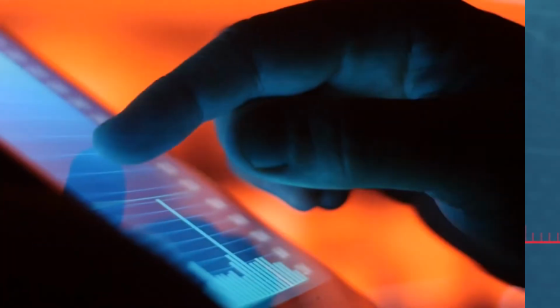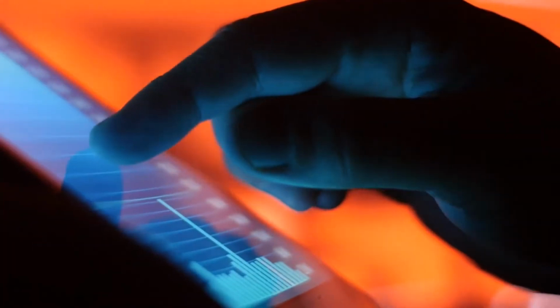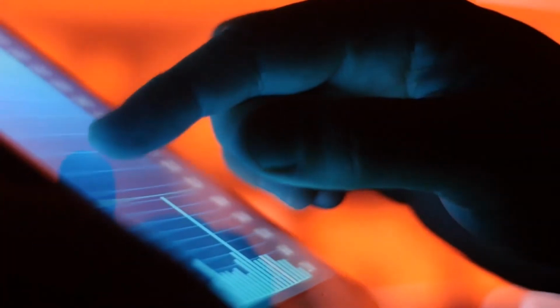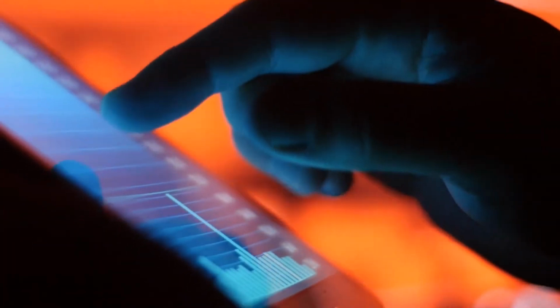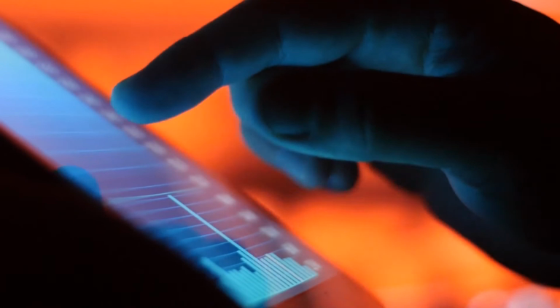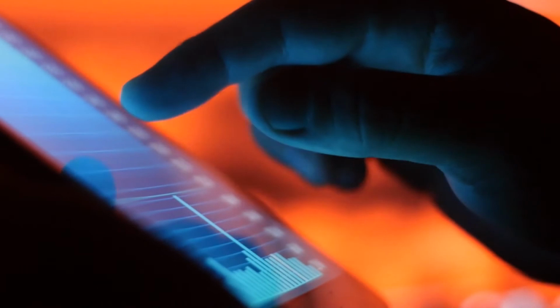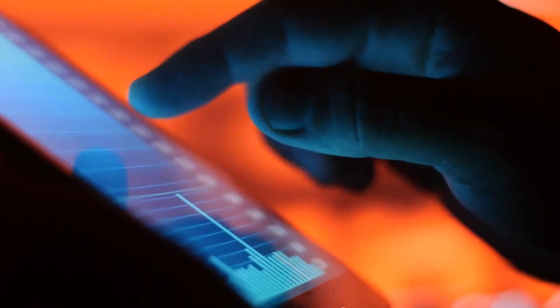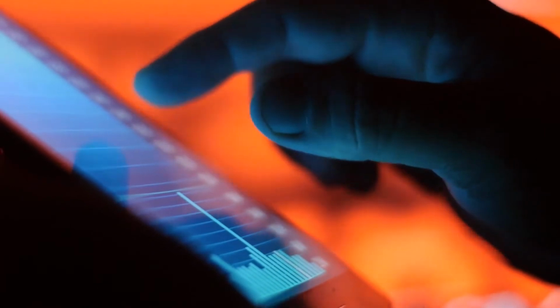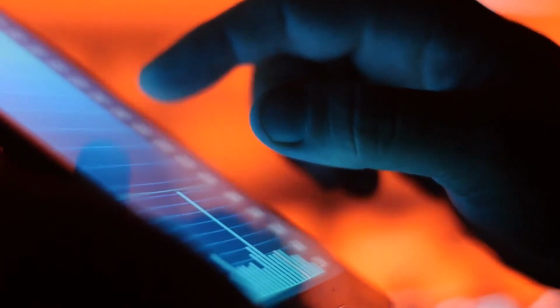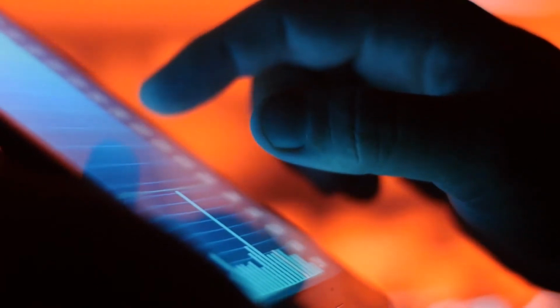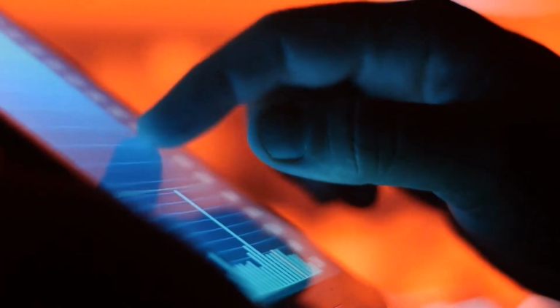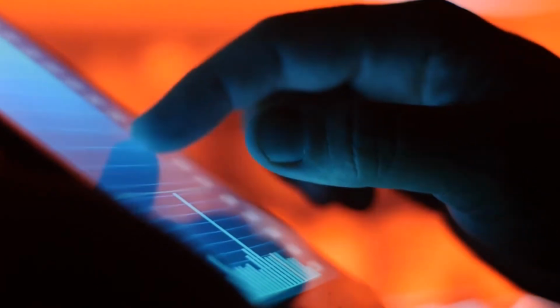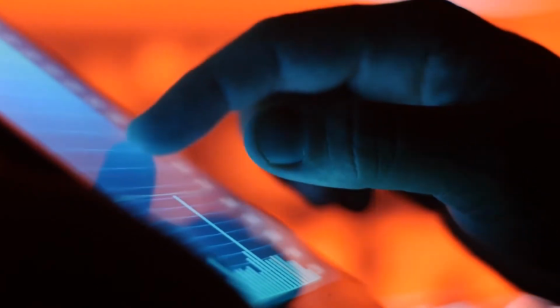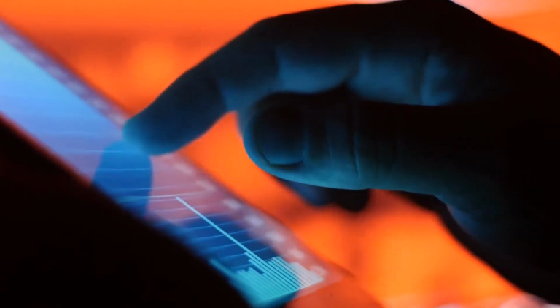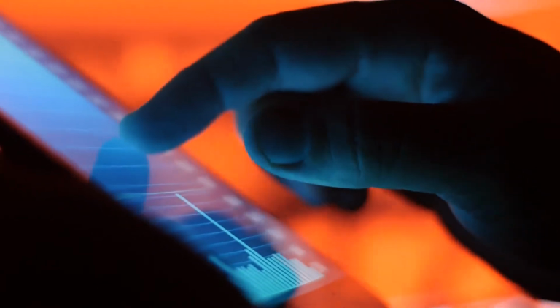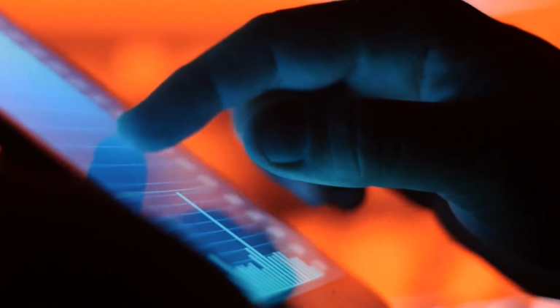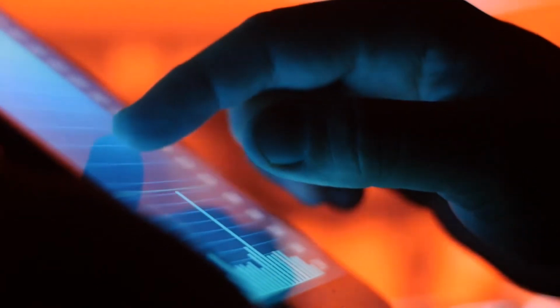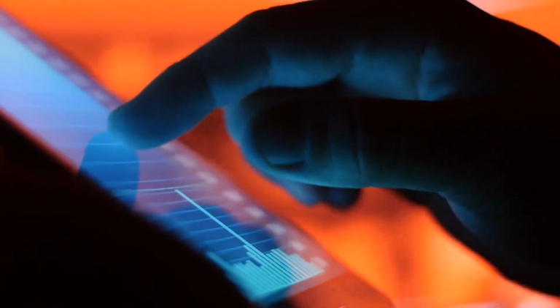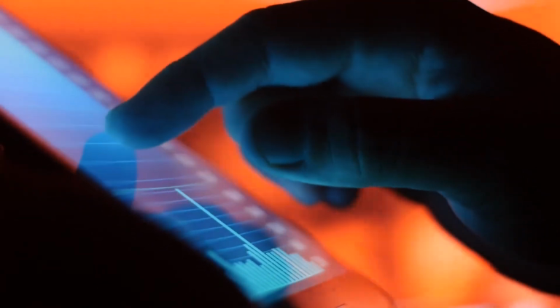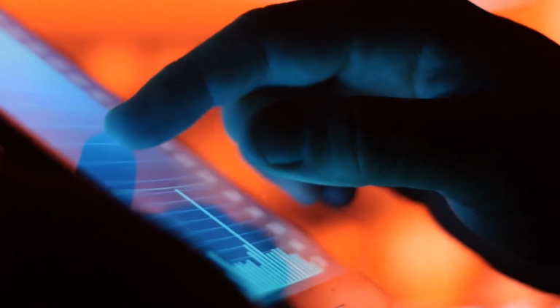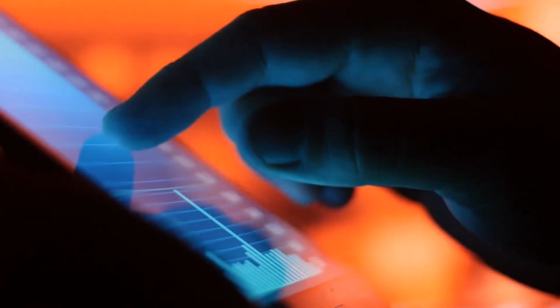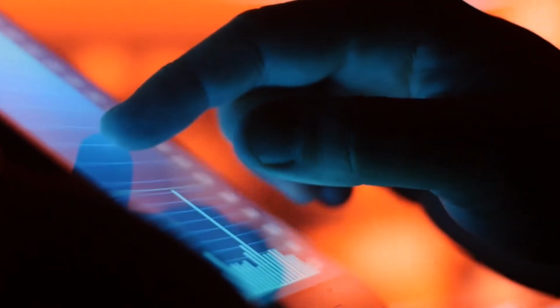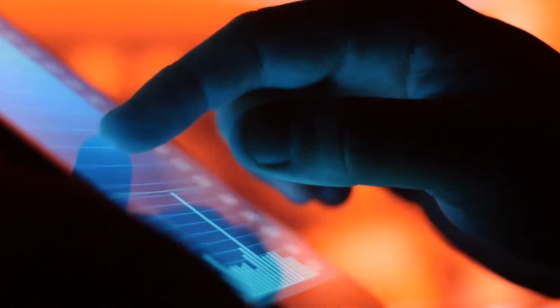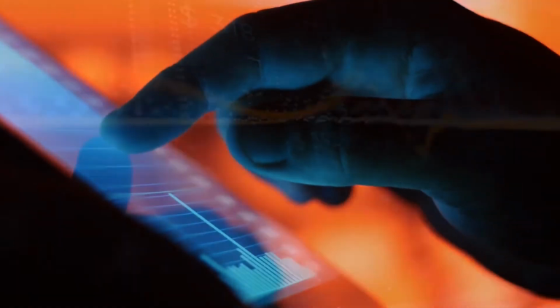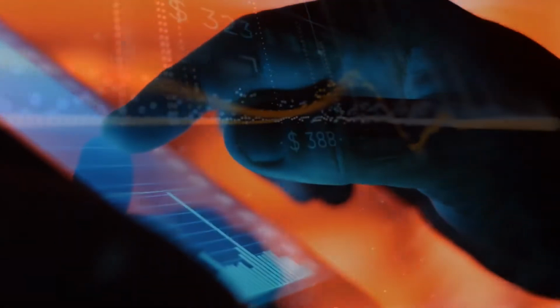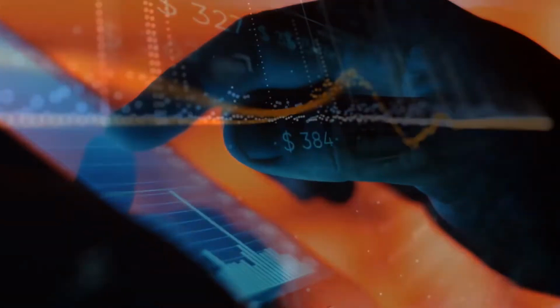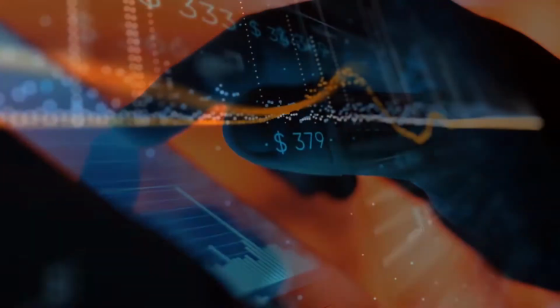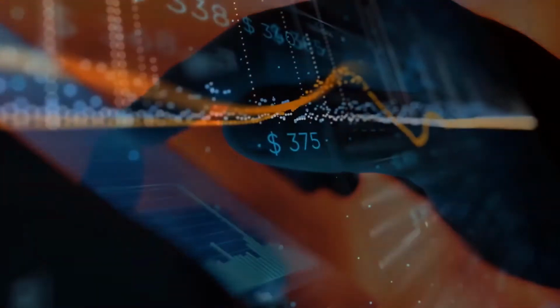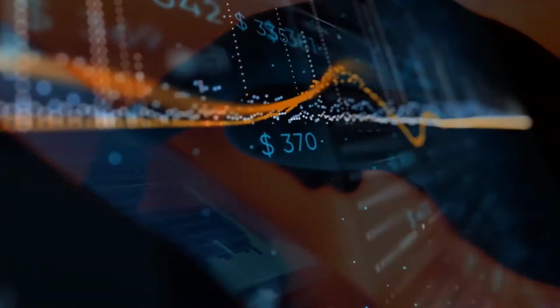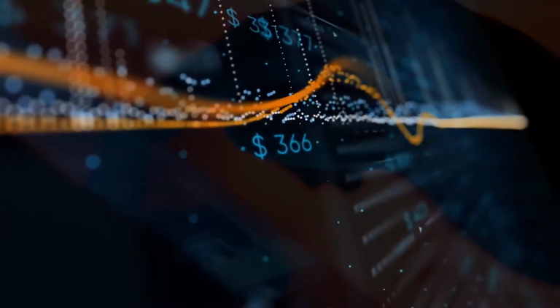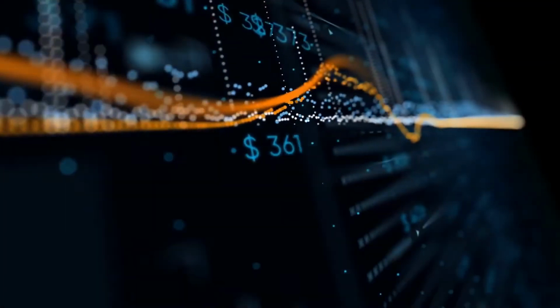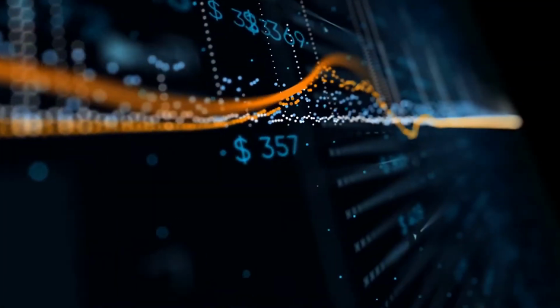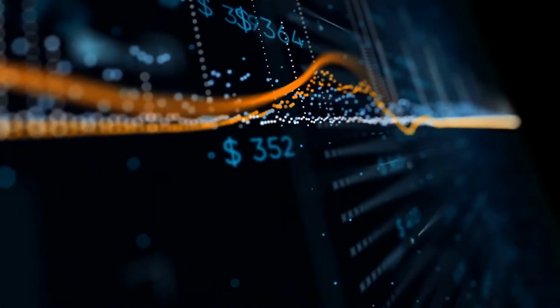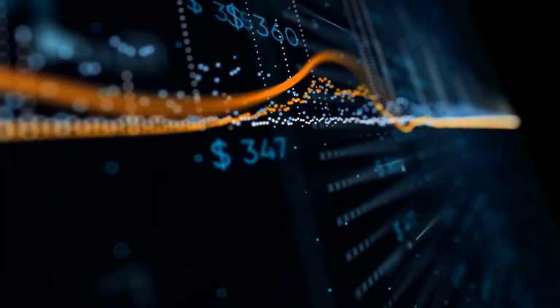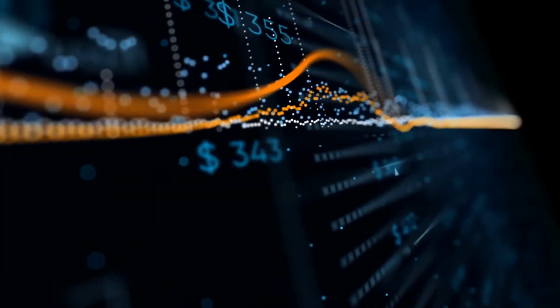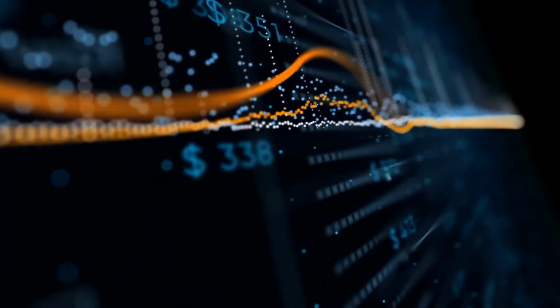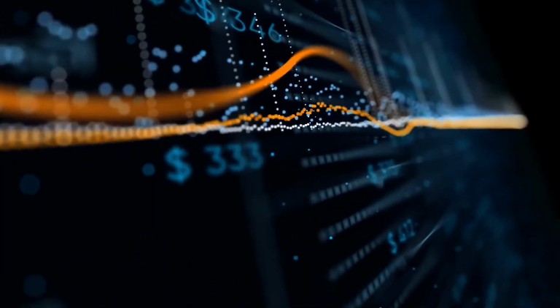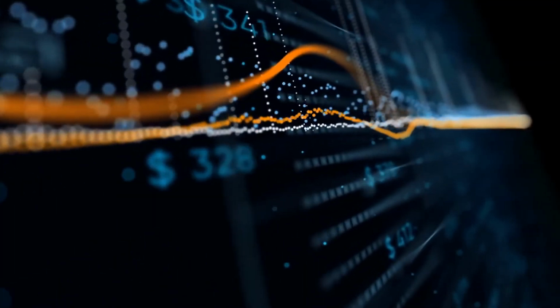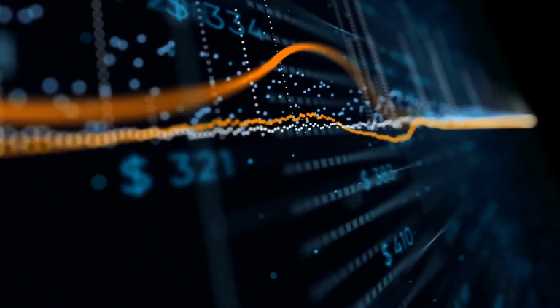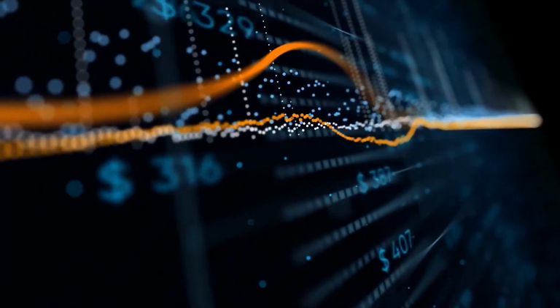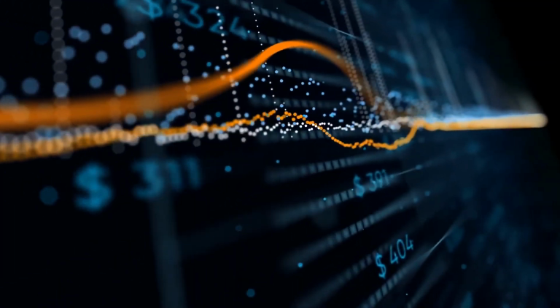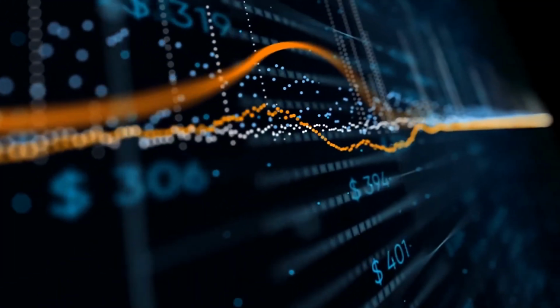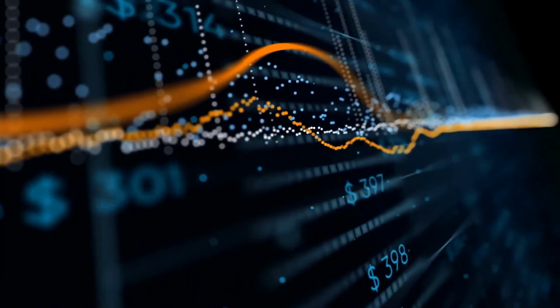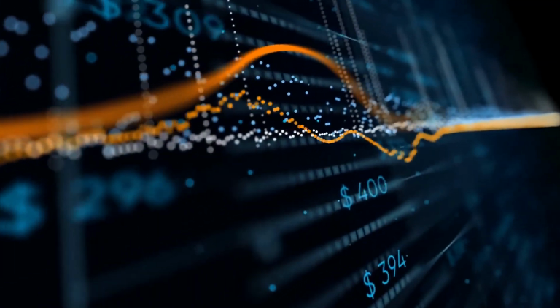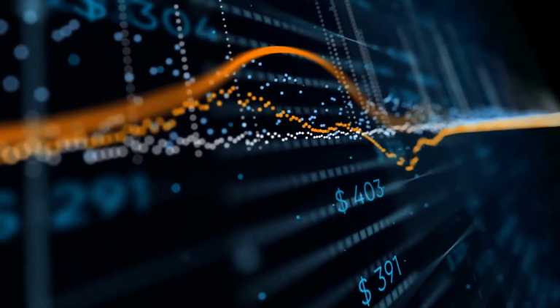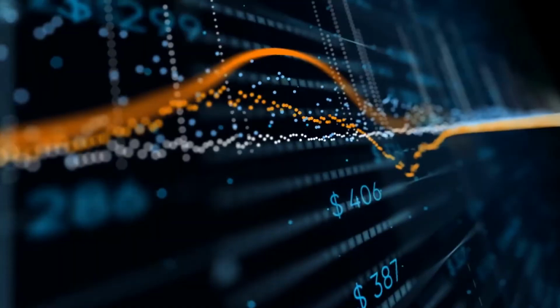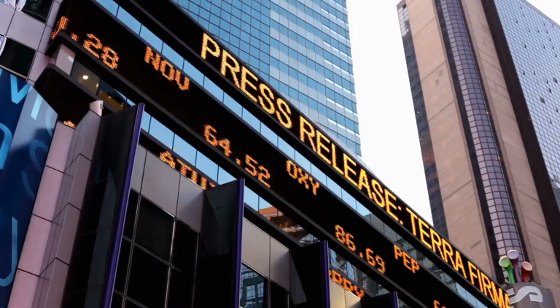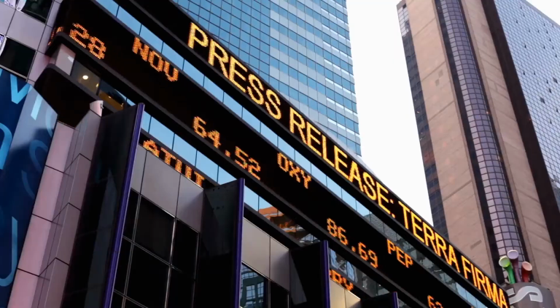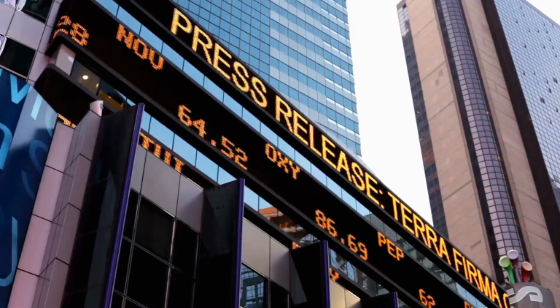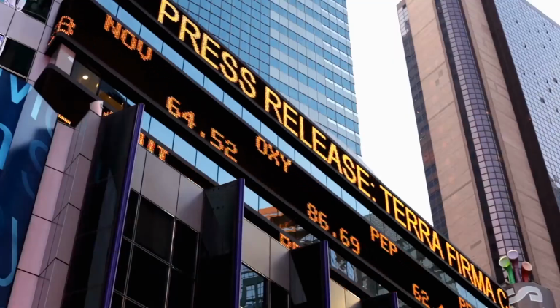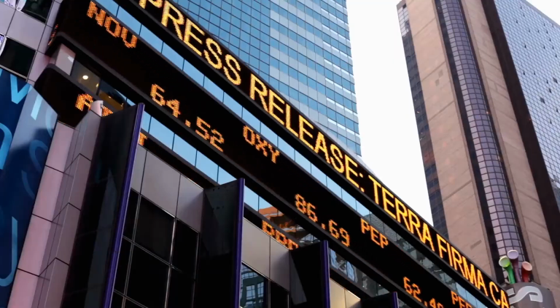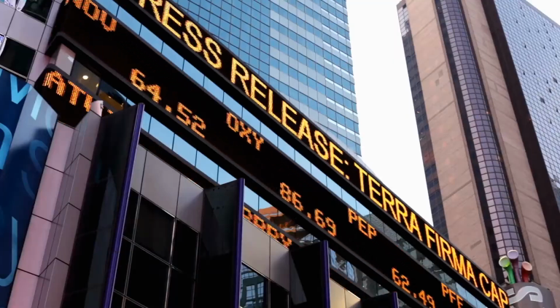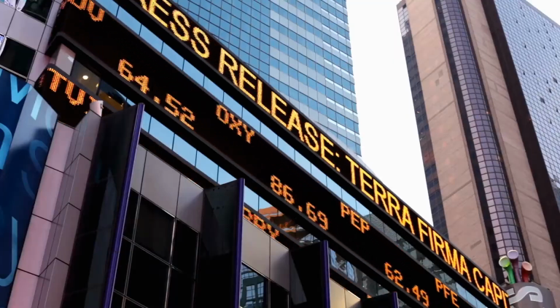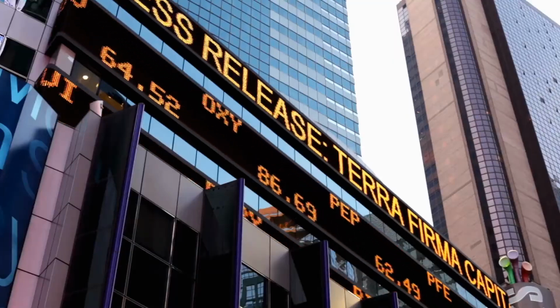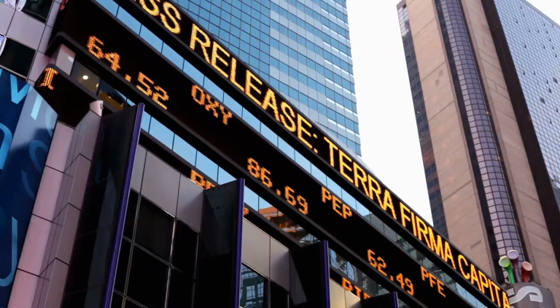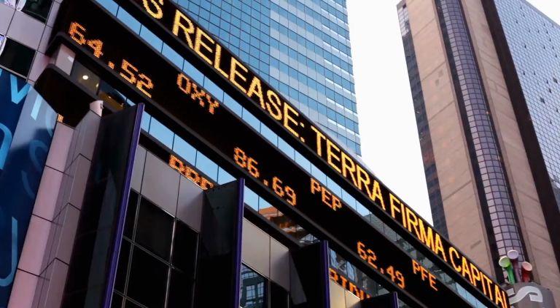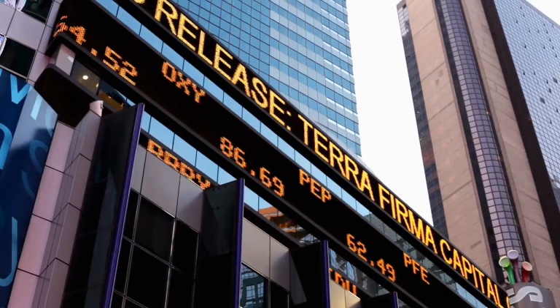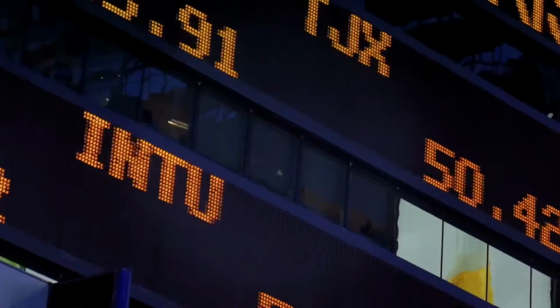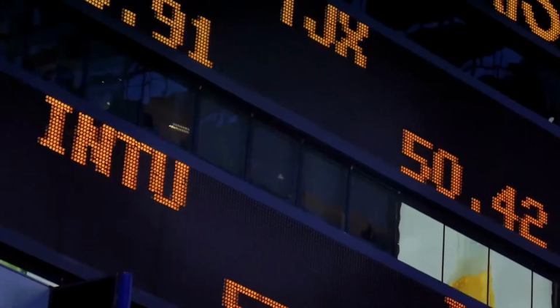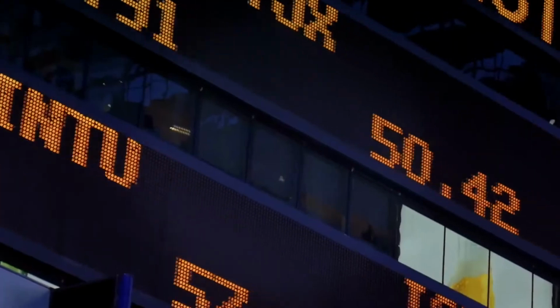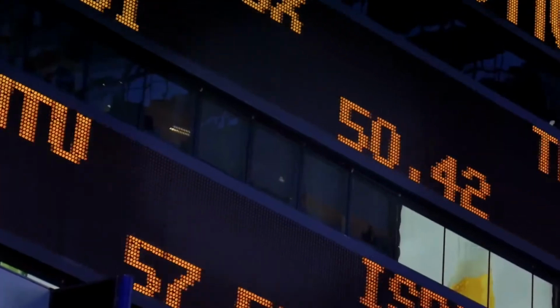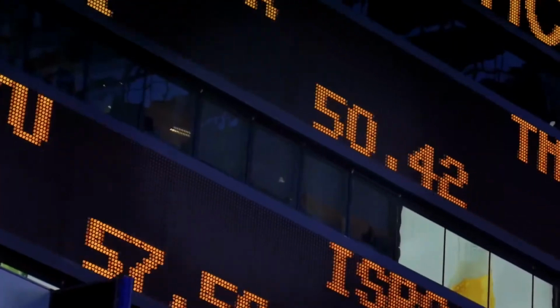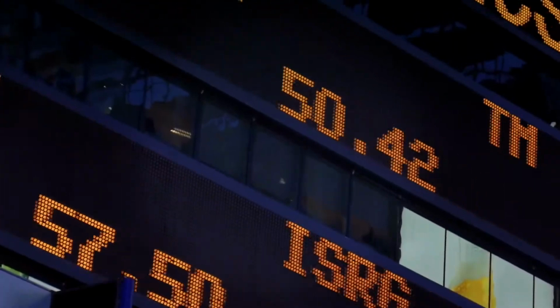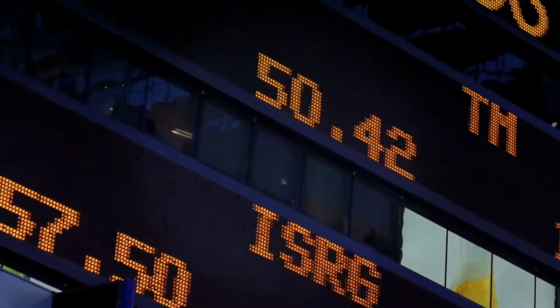2000: listed on the Stockholm Stock Exchange as an independent listed corporation, a new and exciting phase begins.